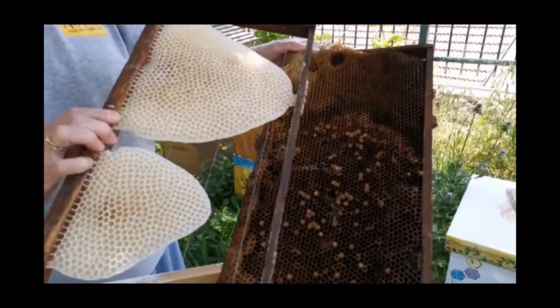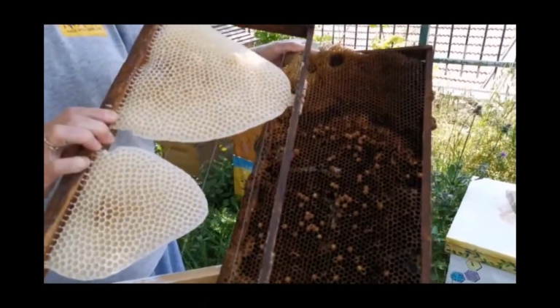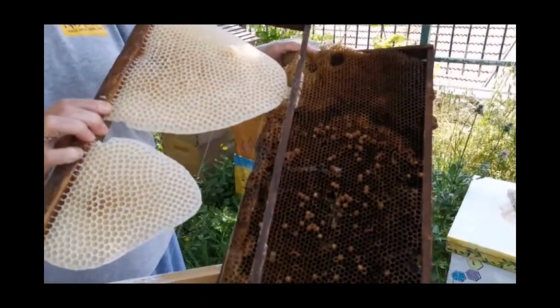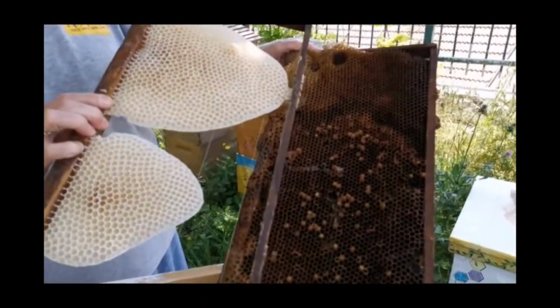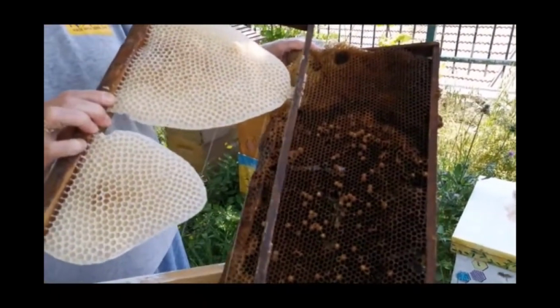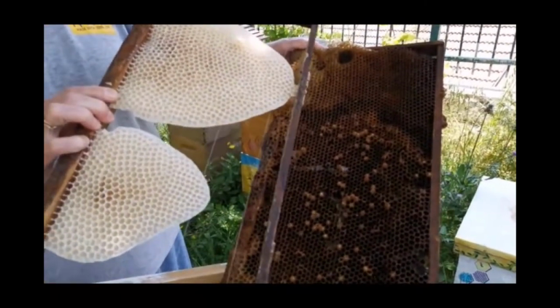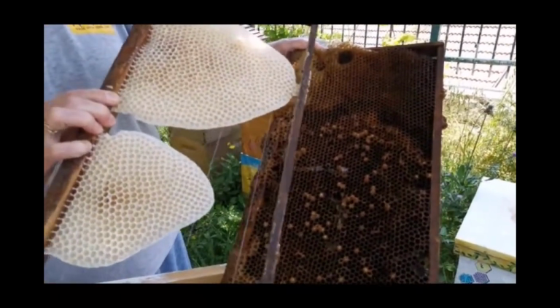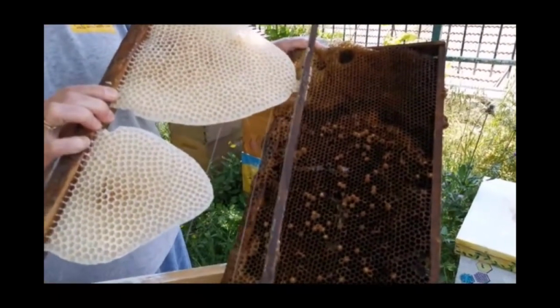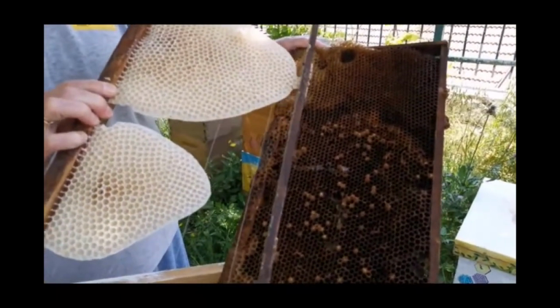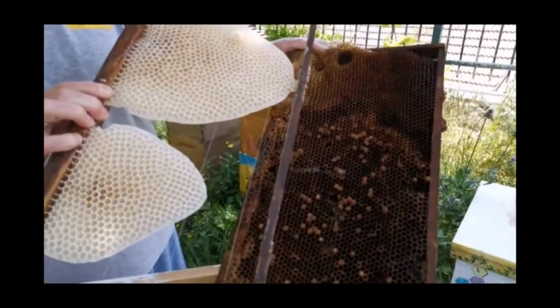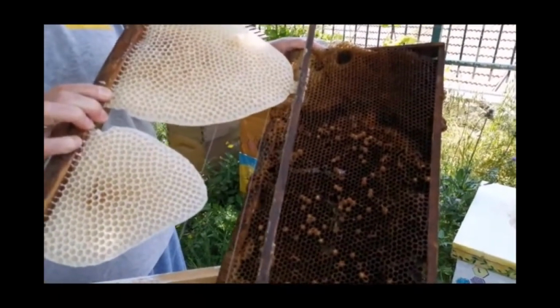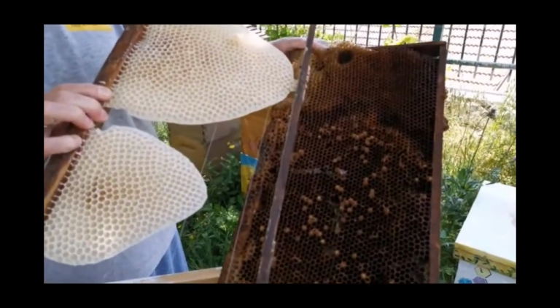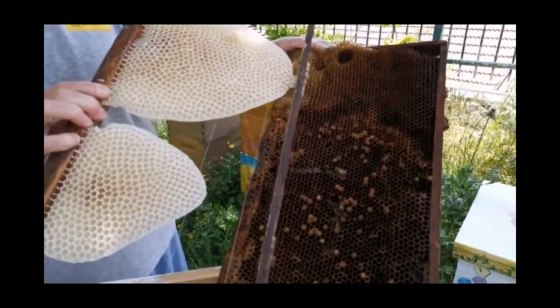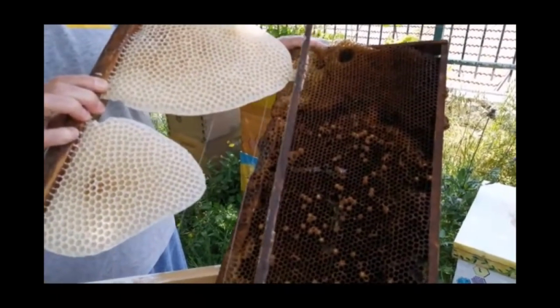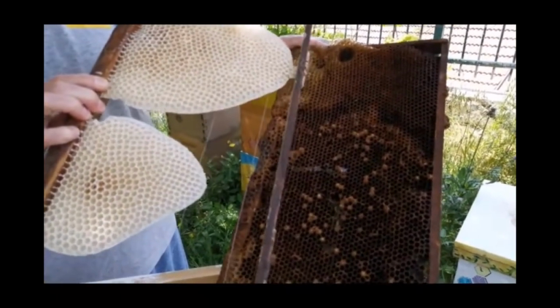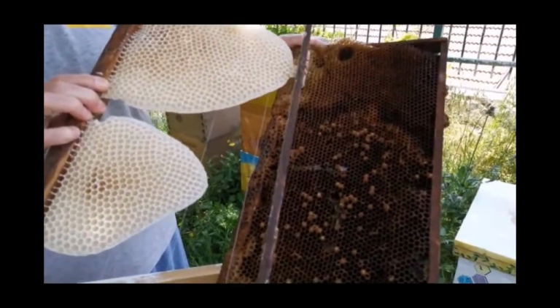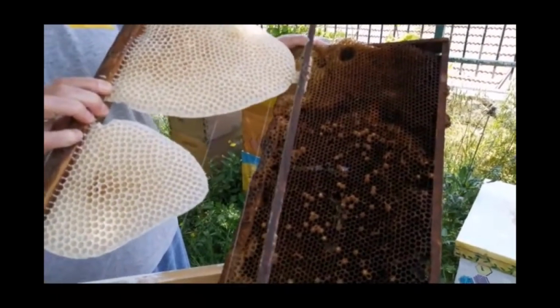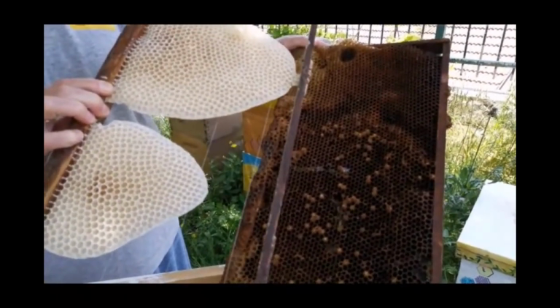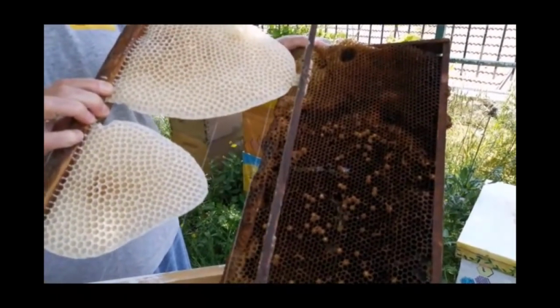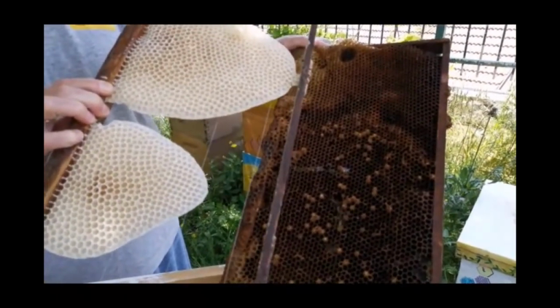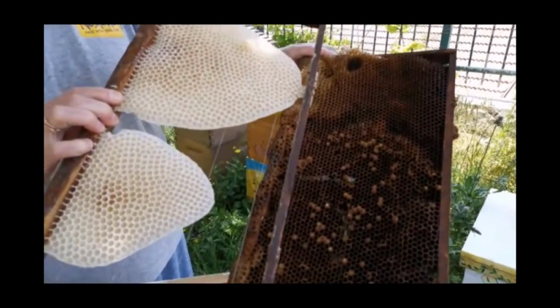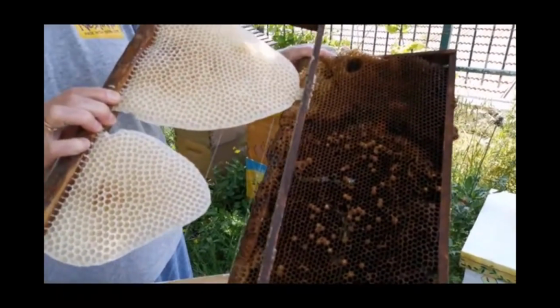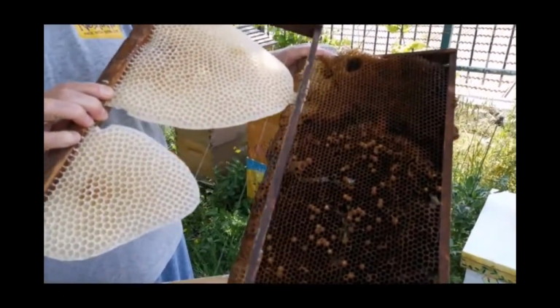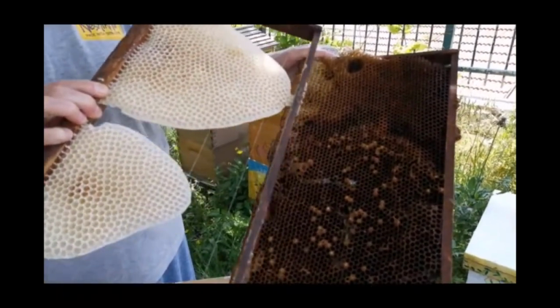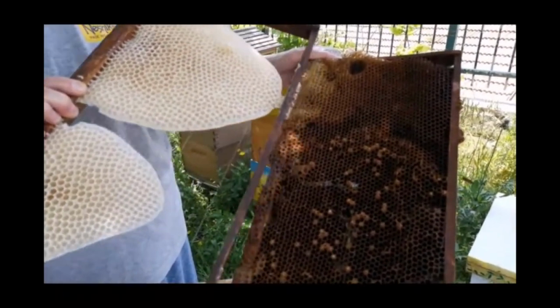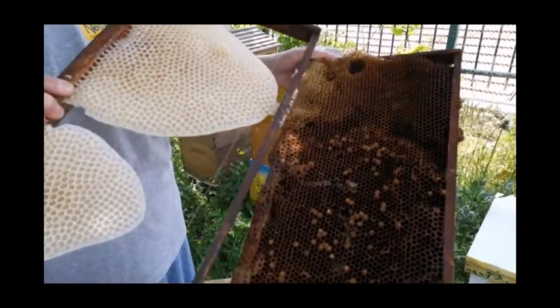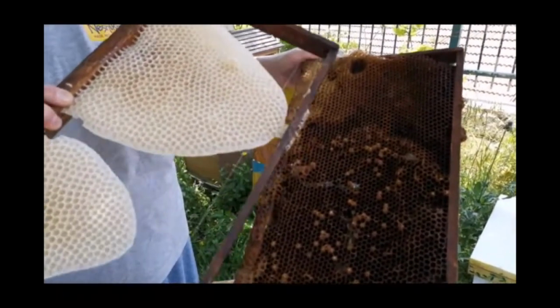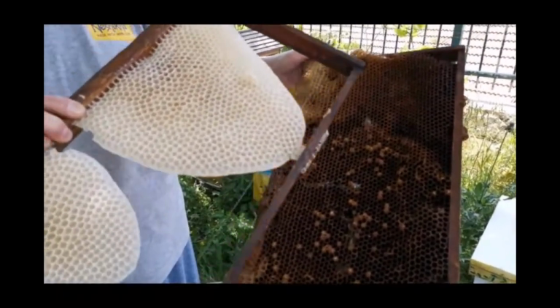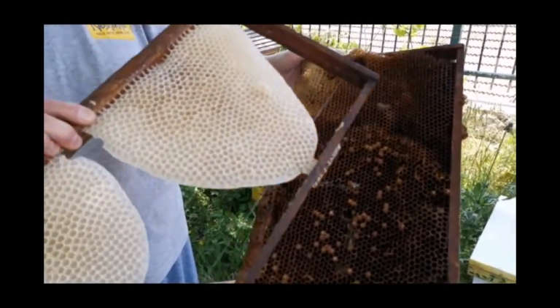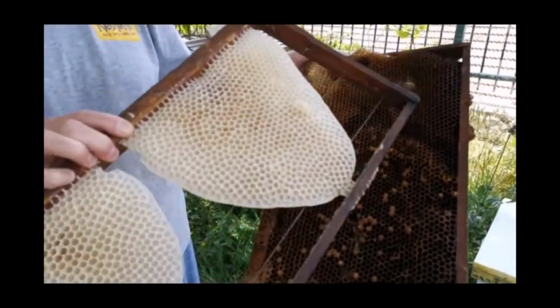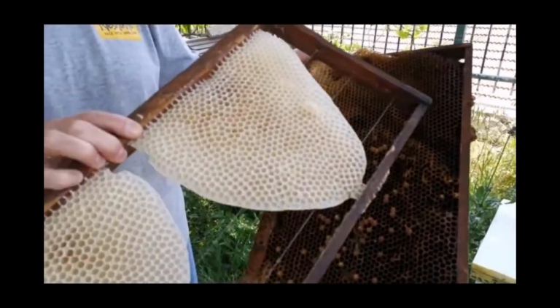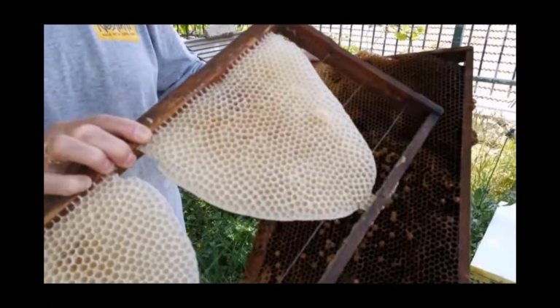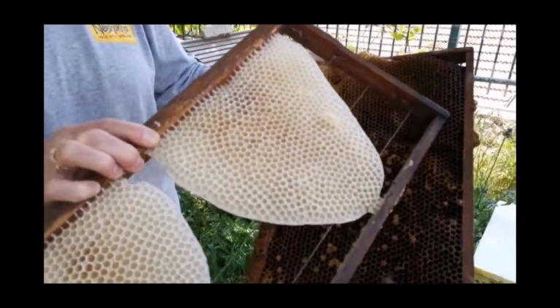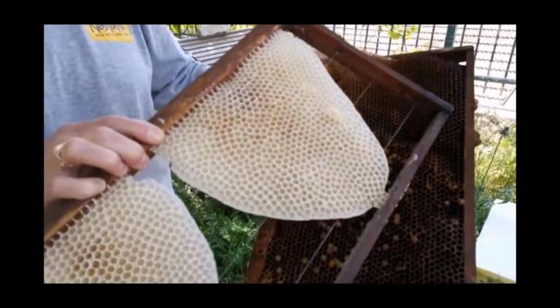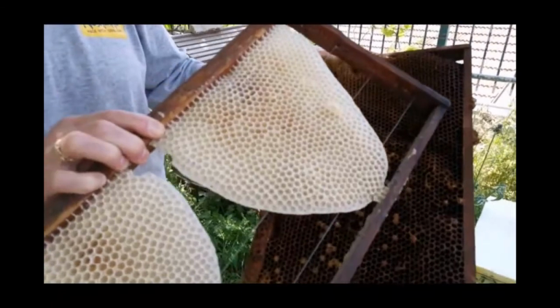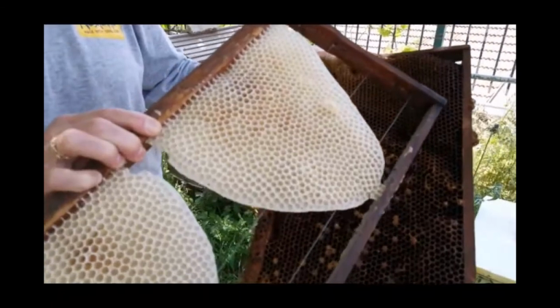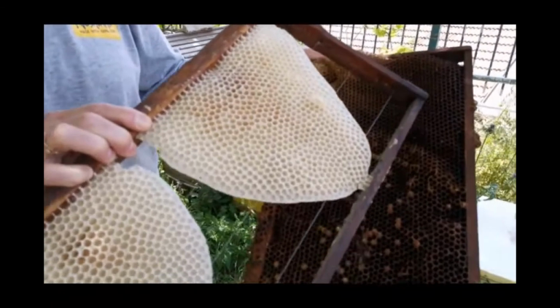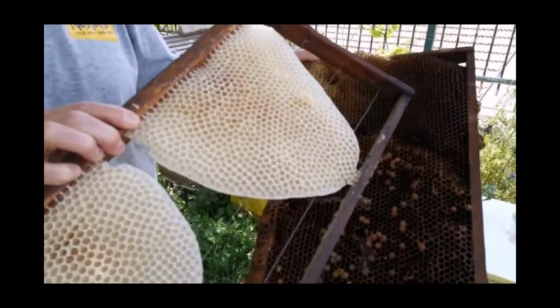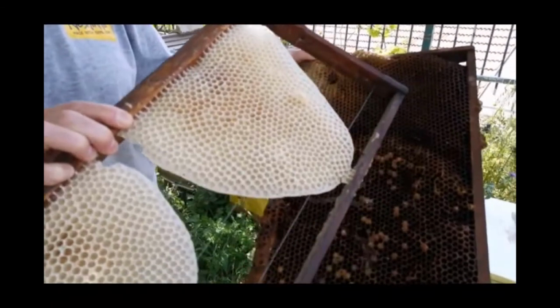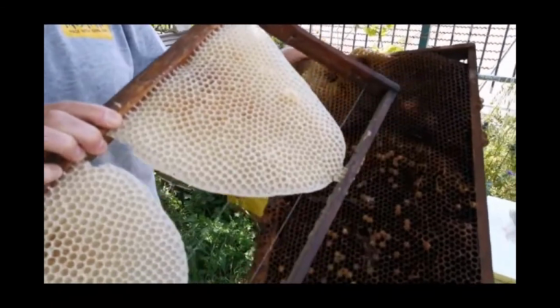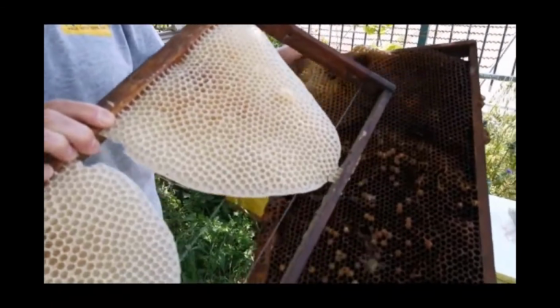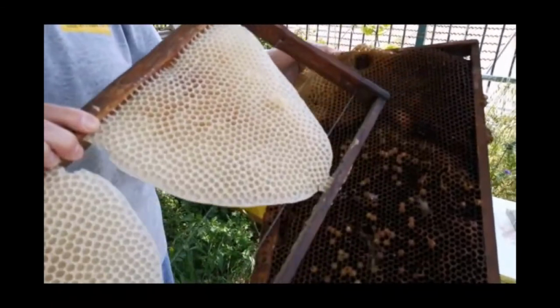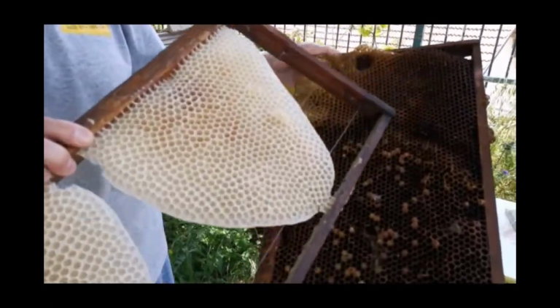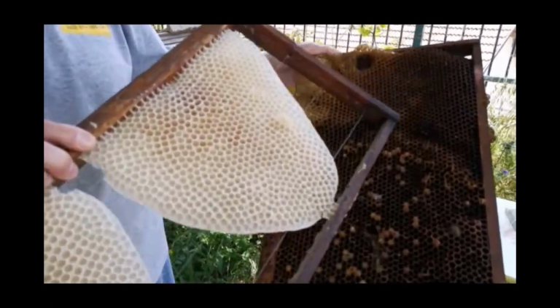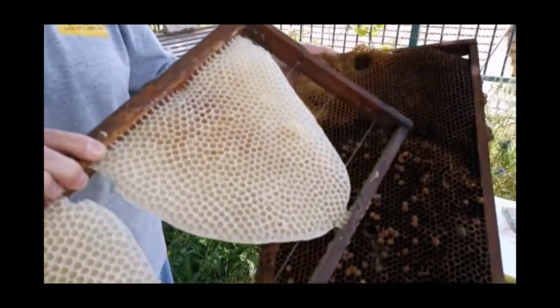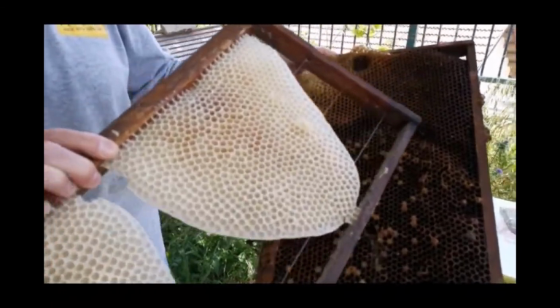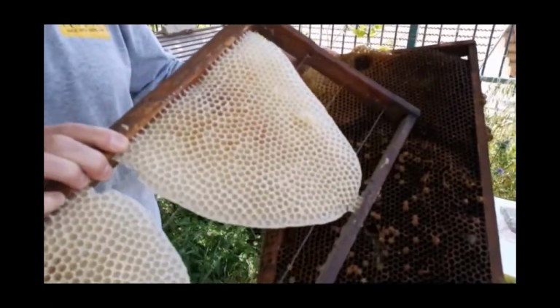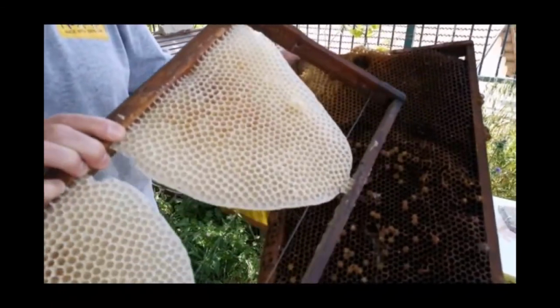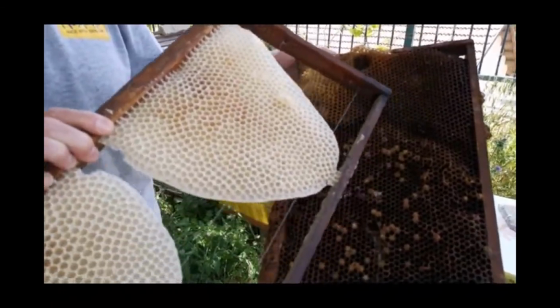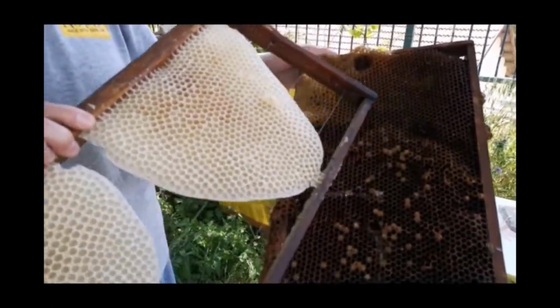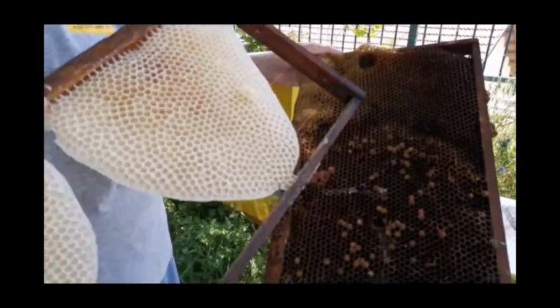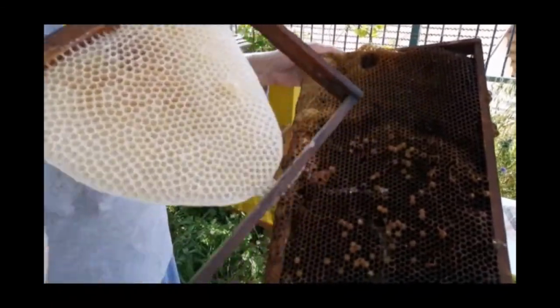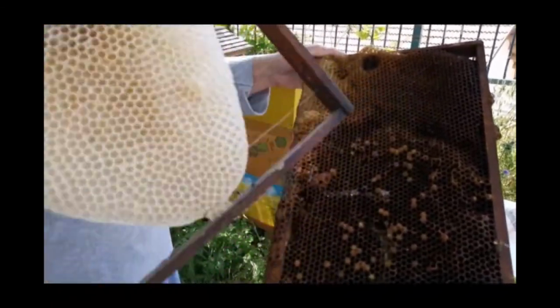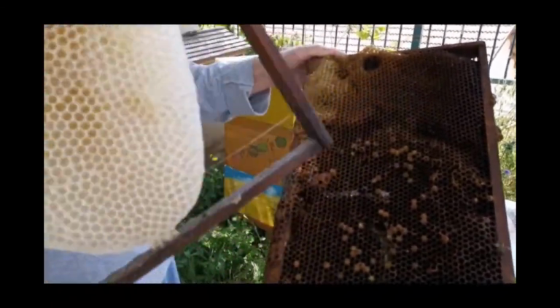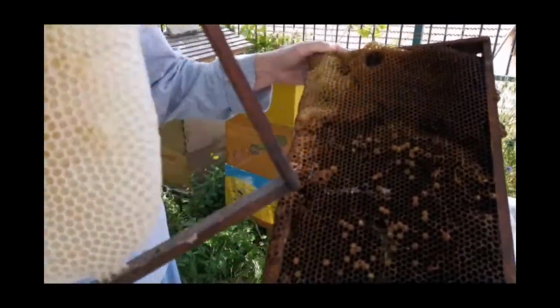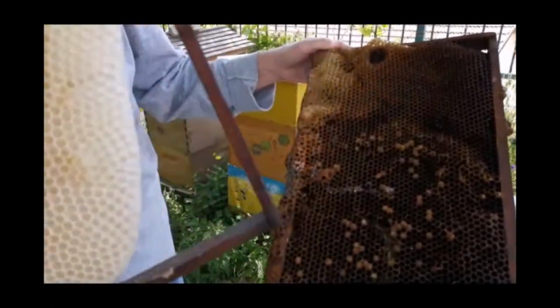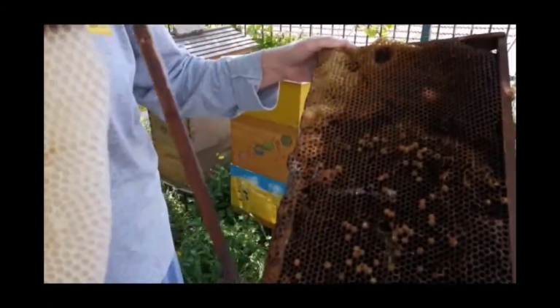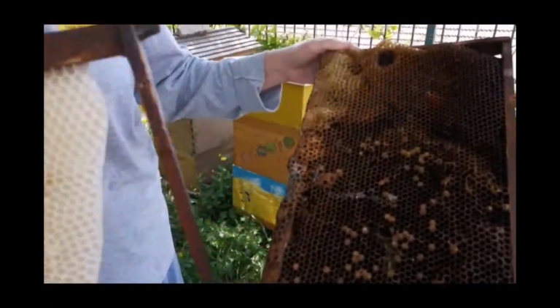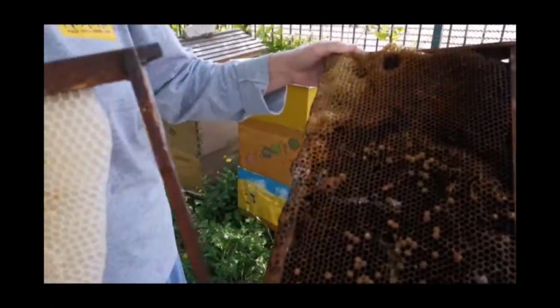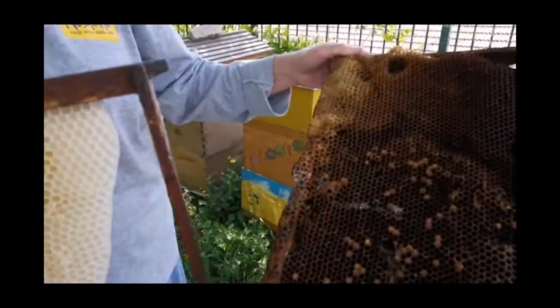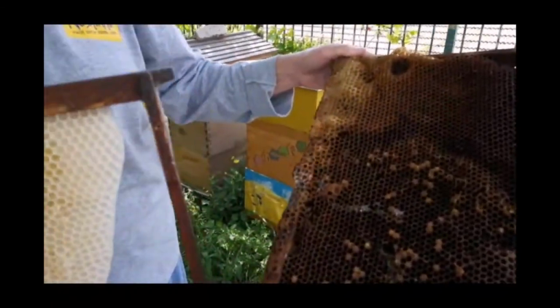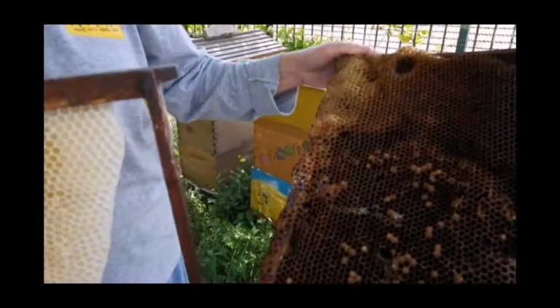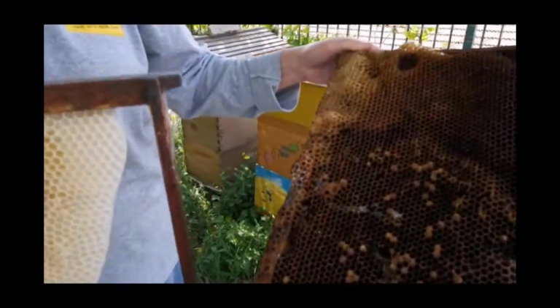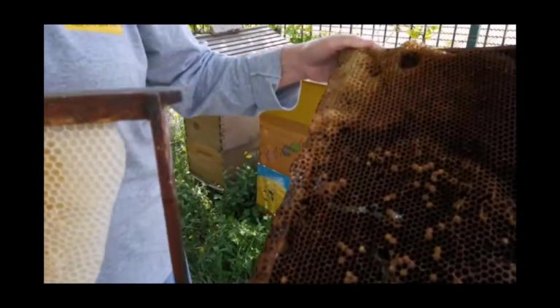This is brand new — it's practically white. And this comb is probably three to four years old.